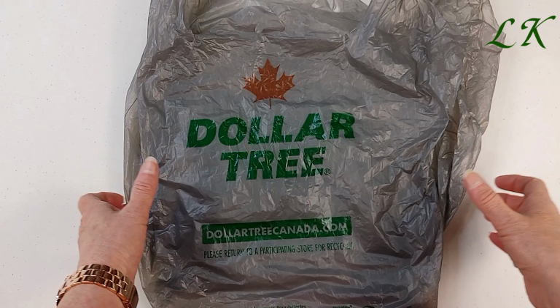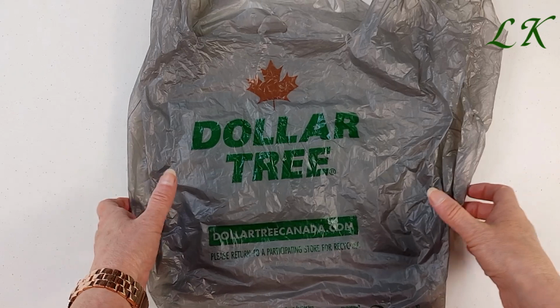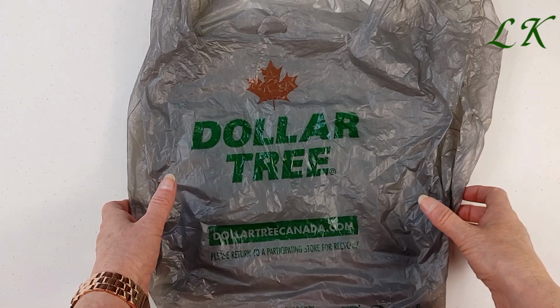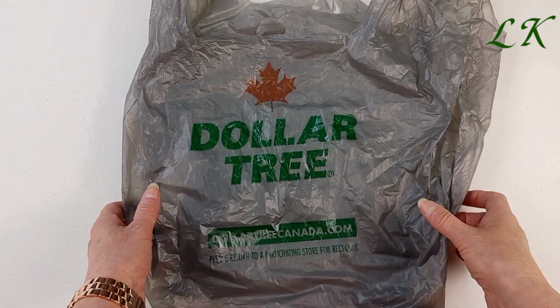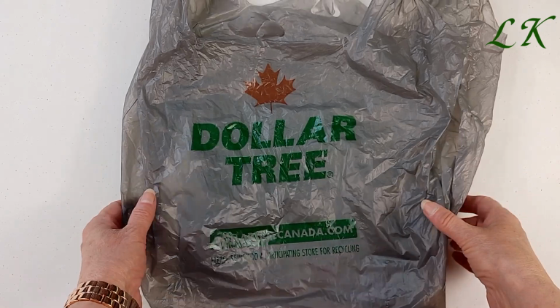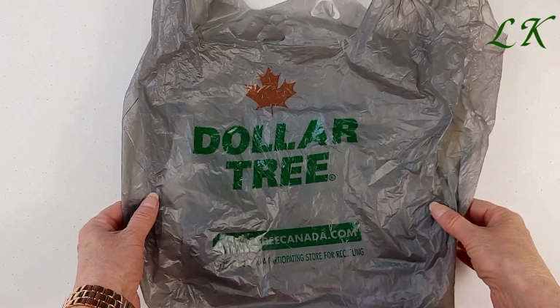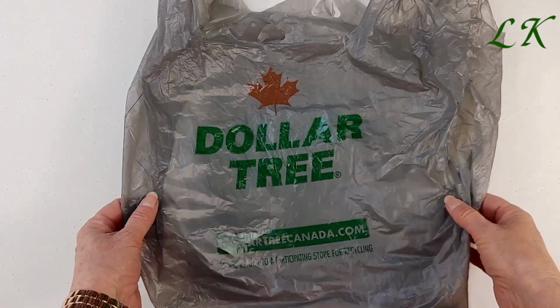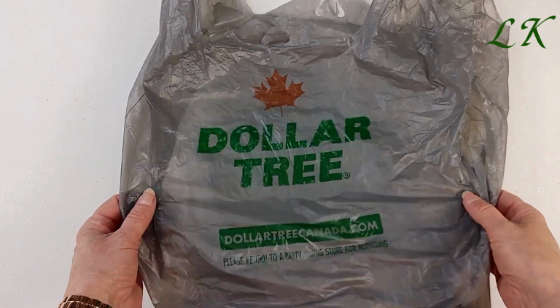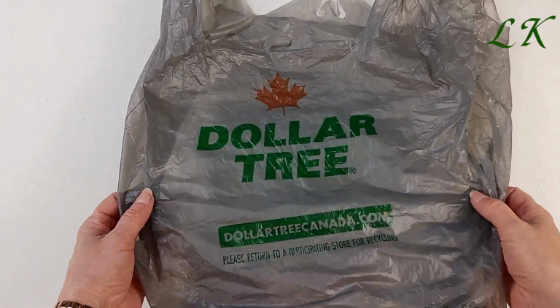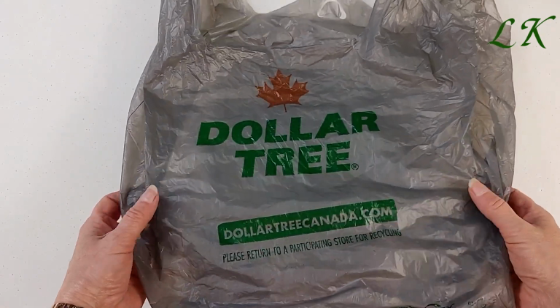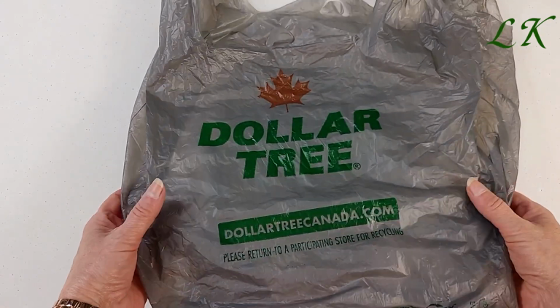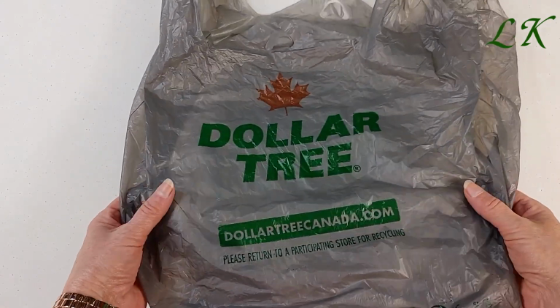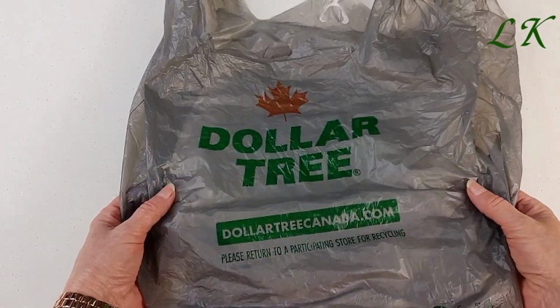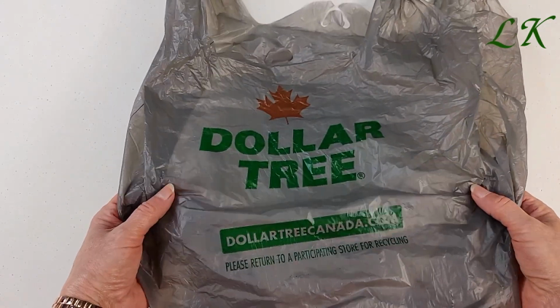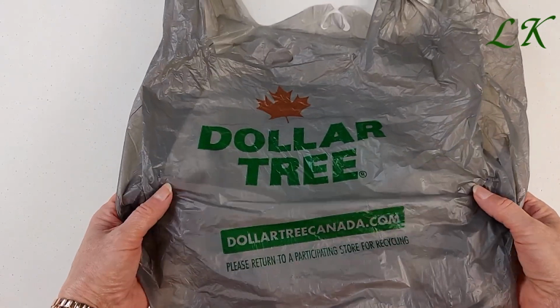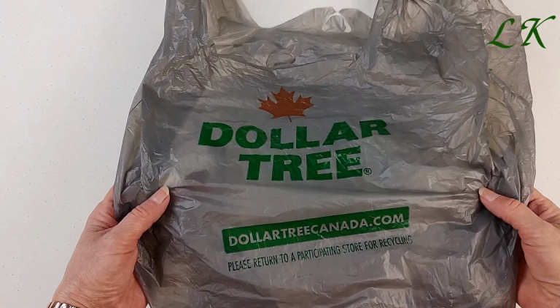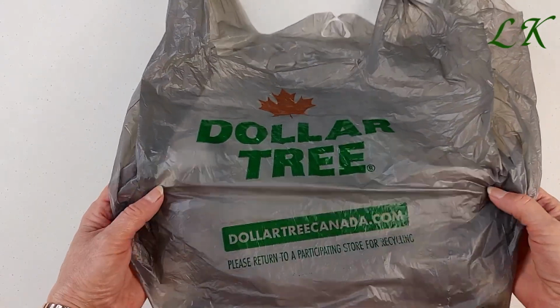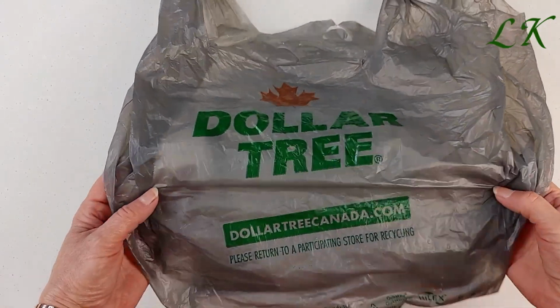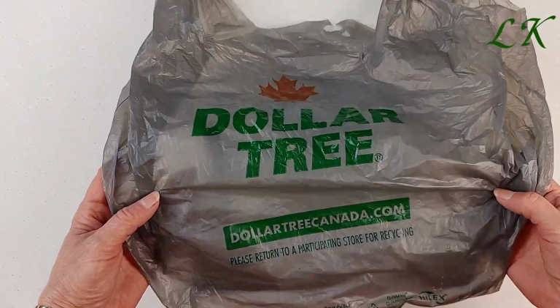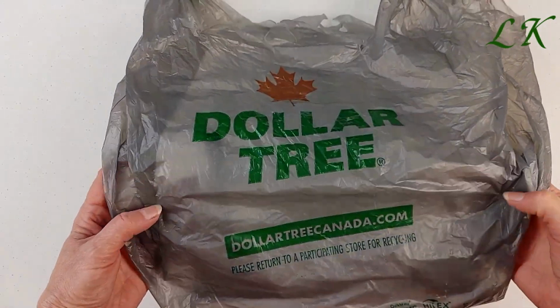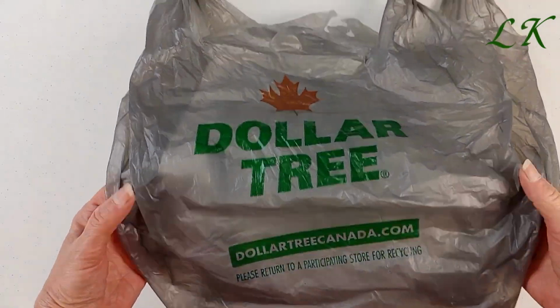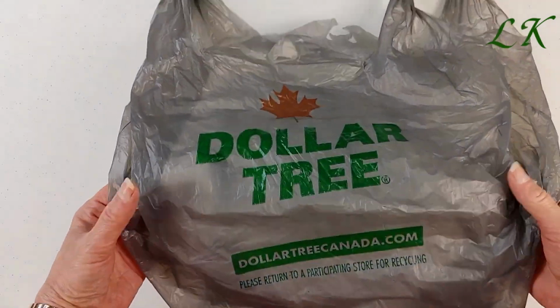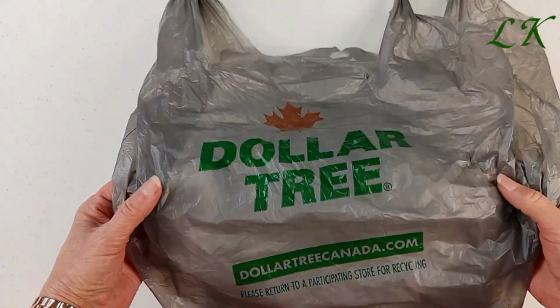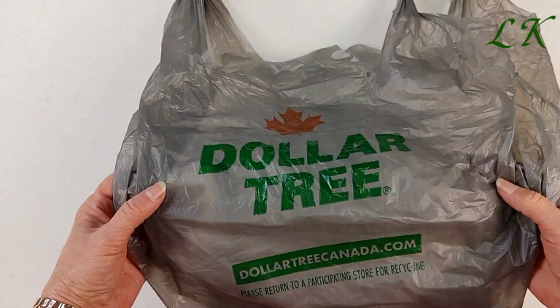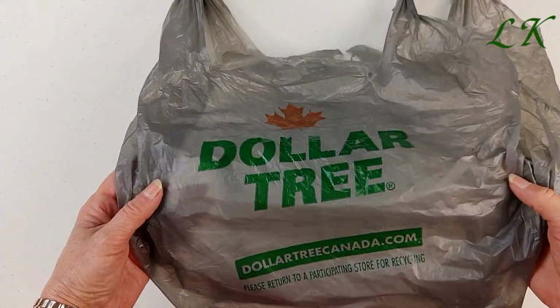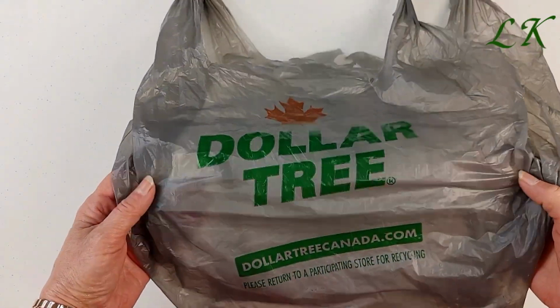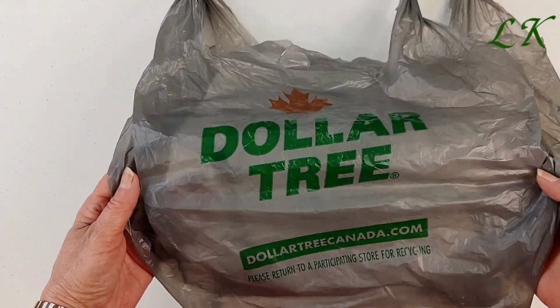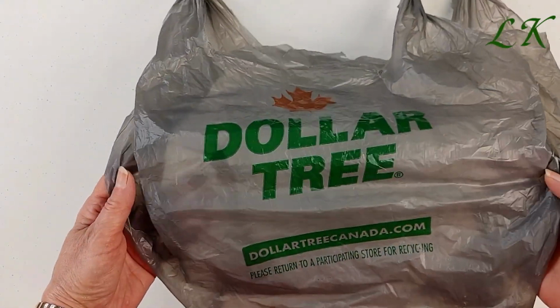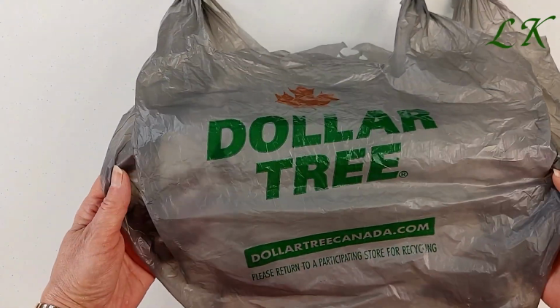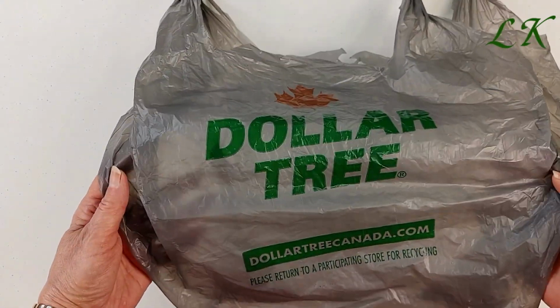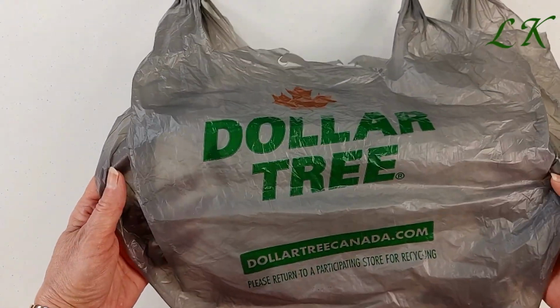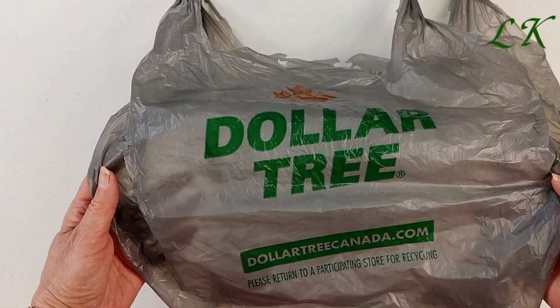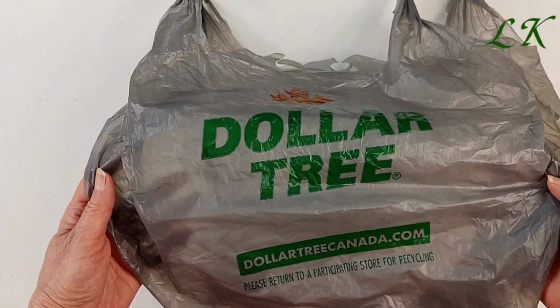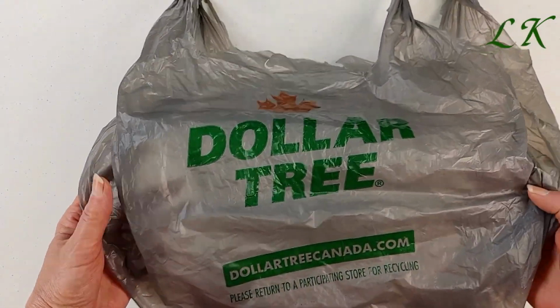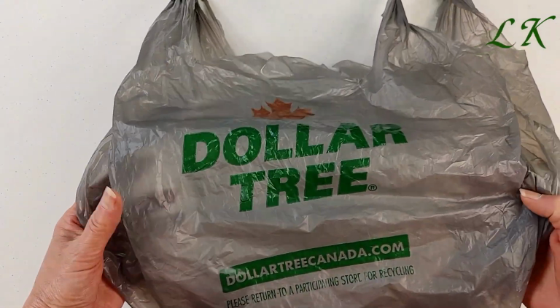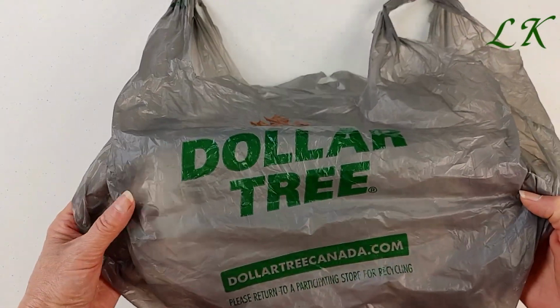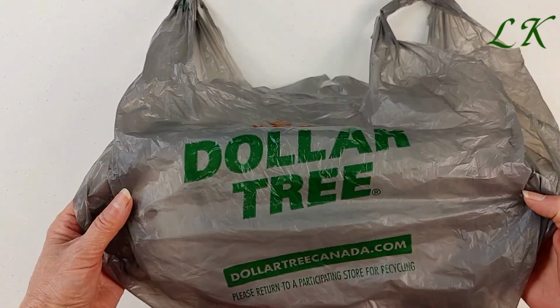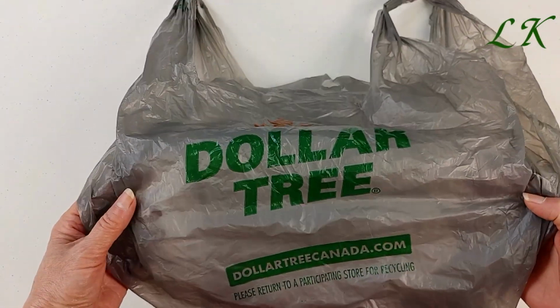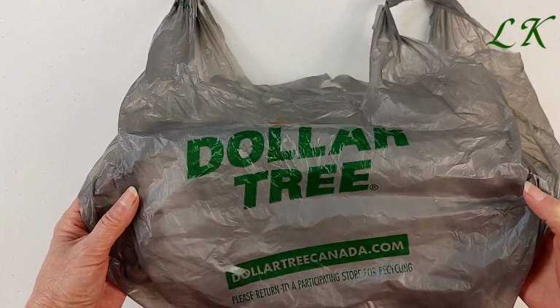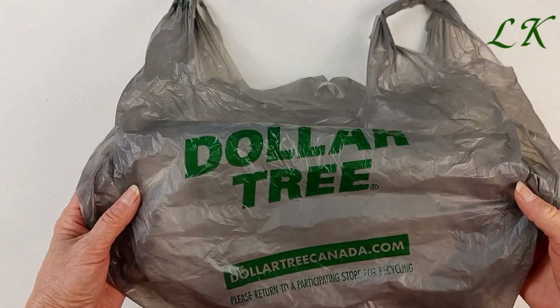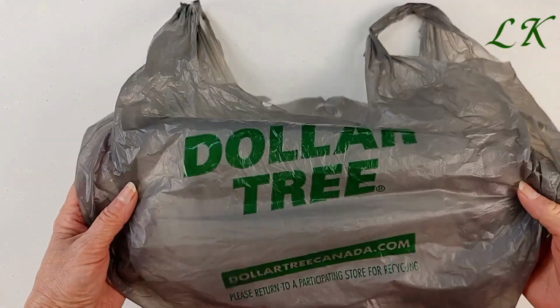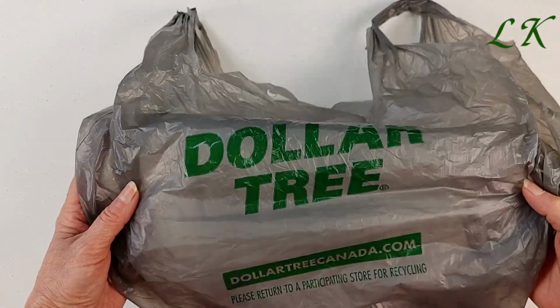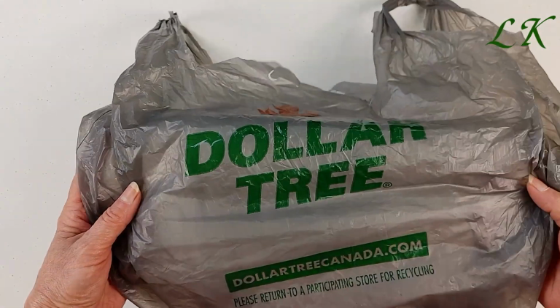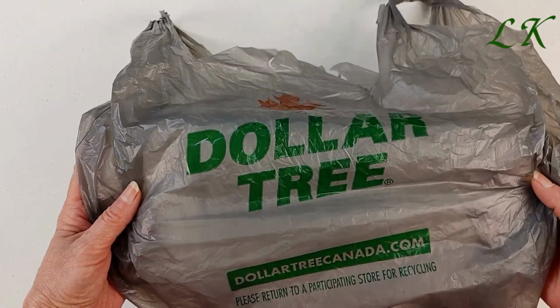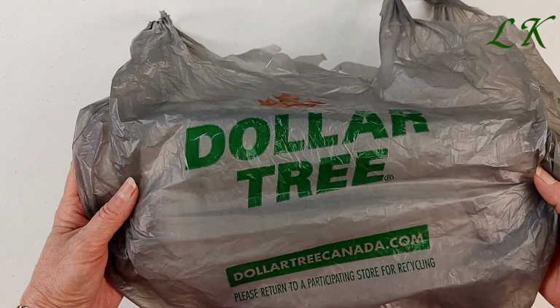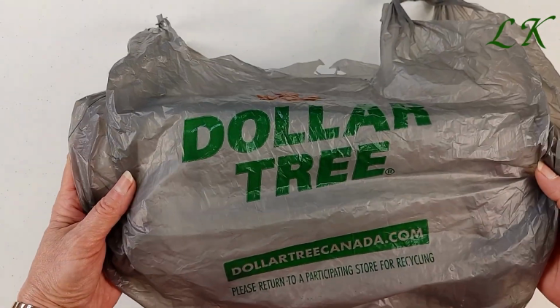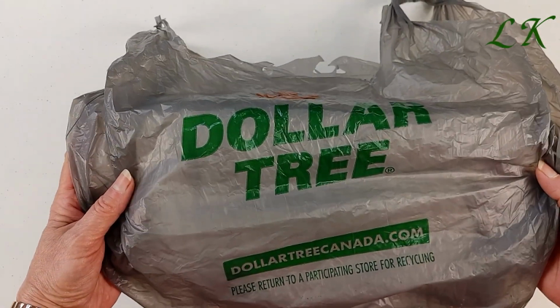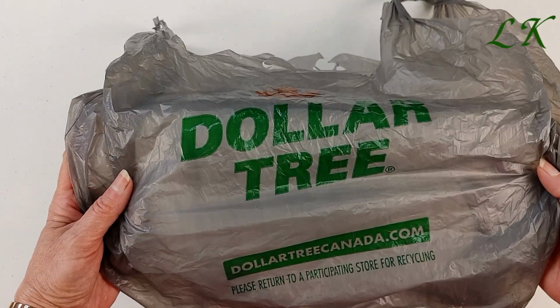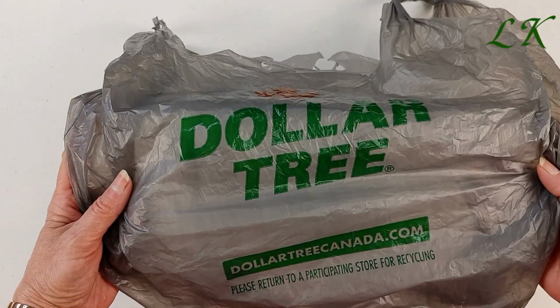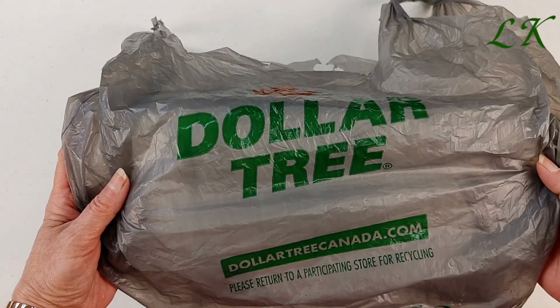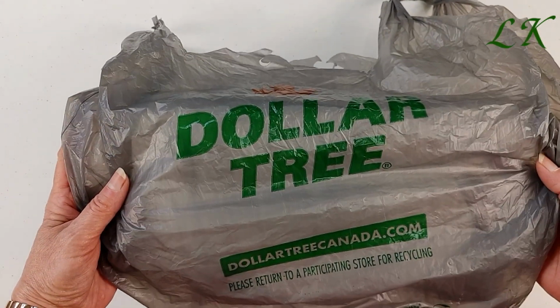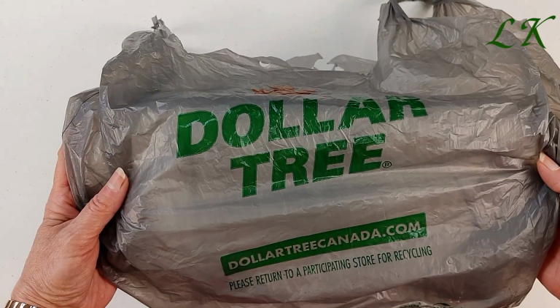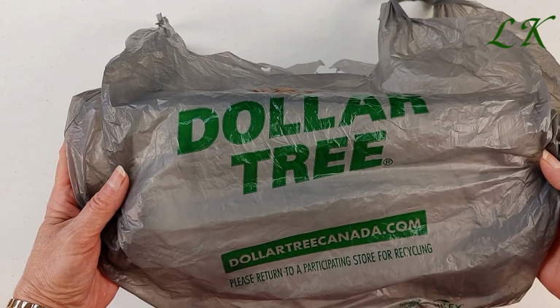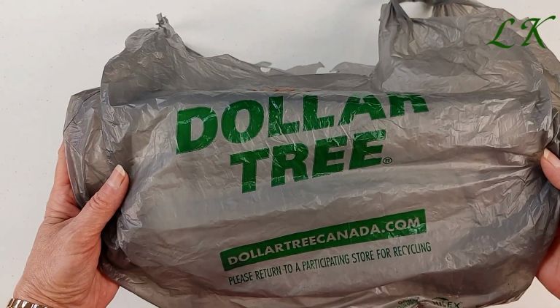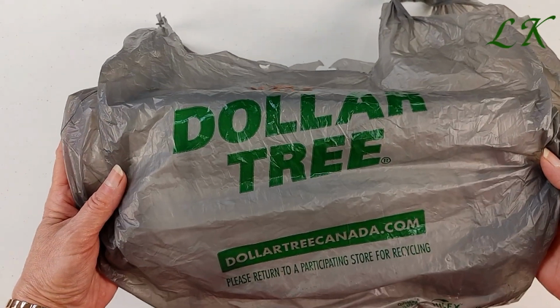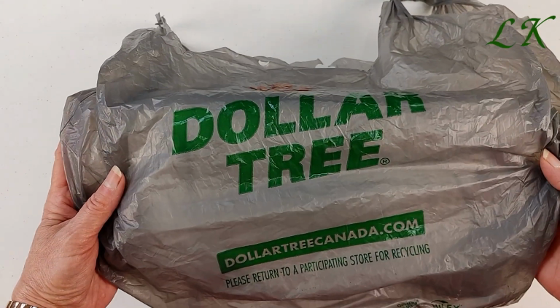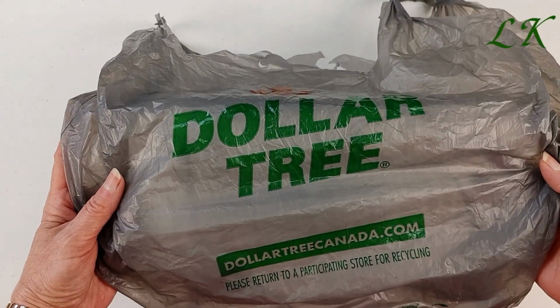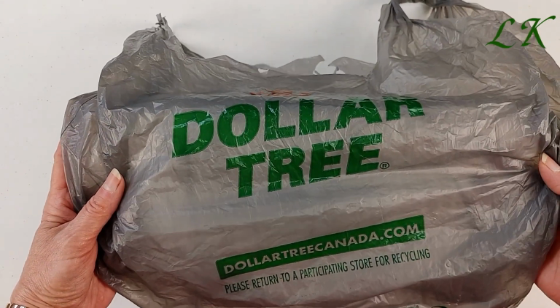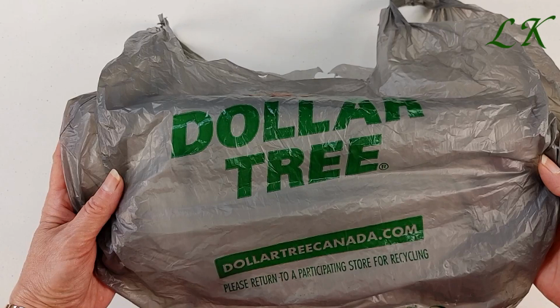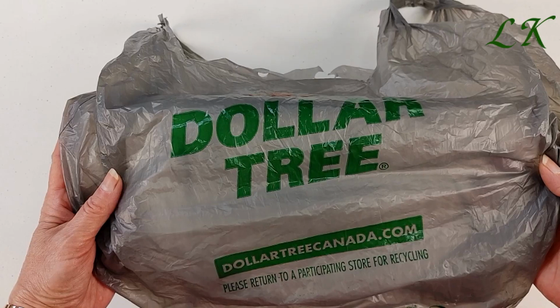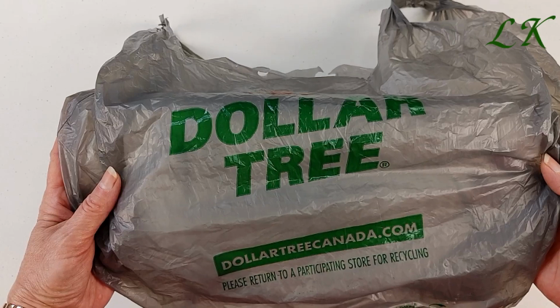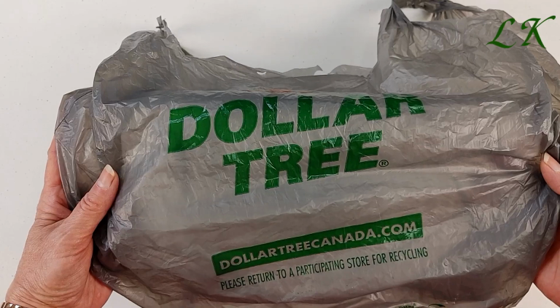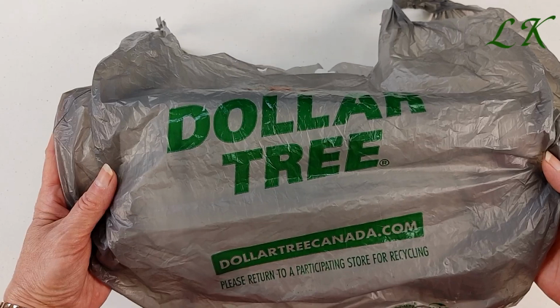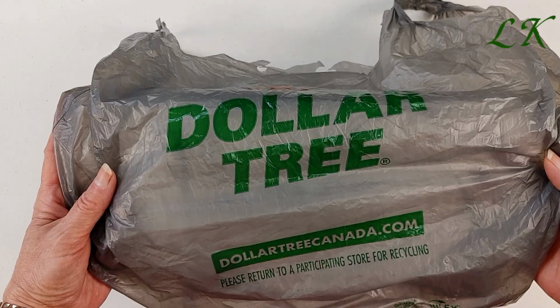Hi there, this is Liz and welcome to another Dollar Tree haul — mostly fall items.